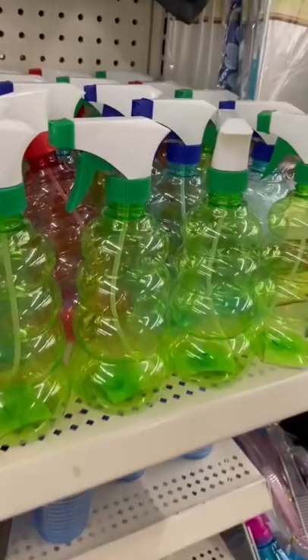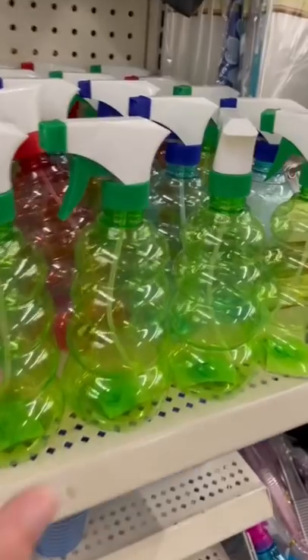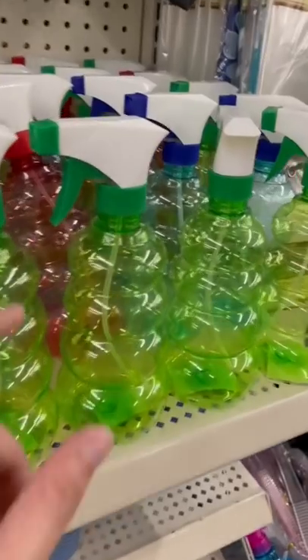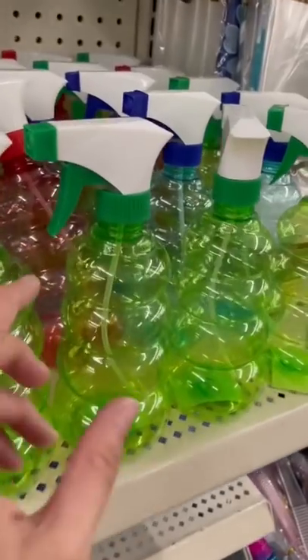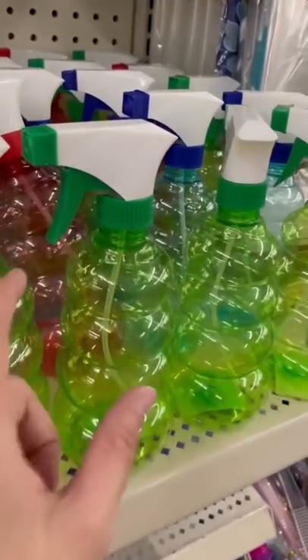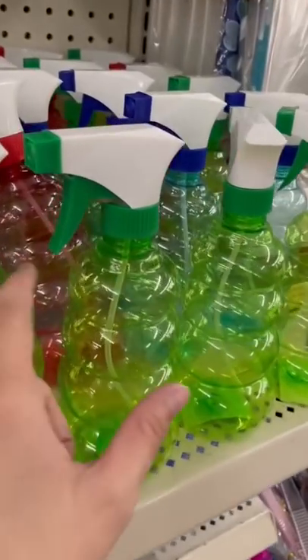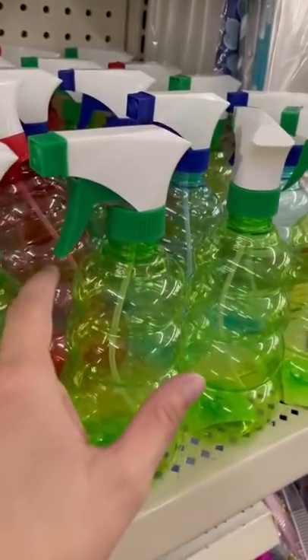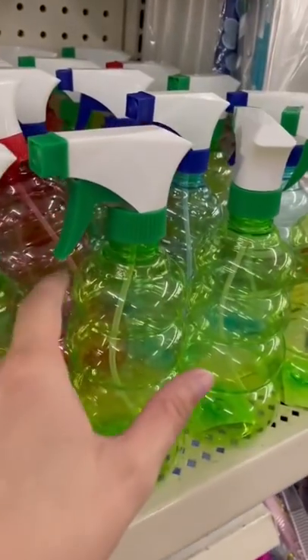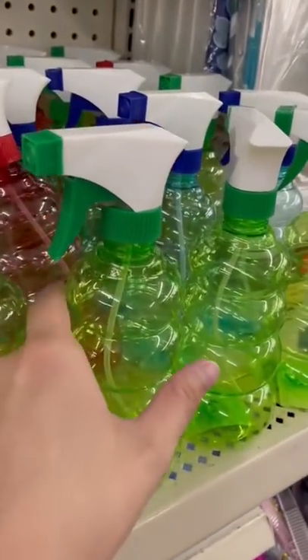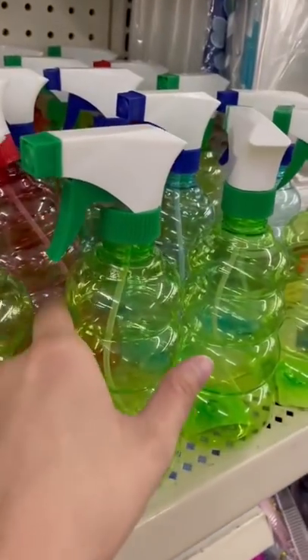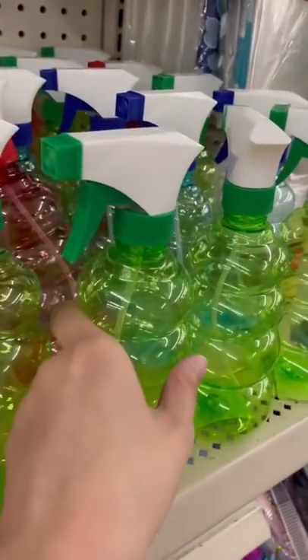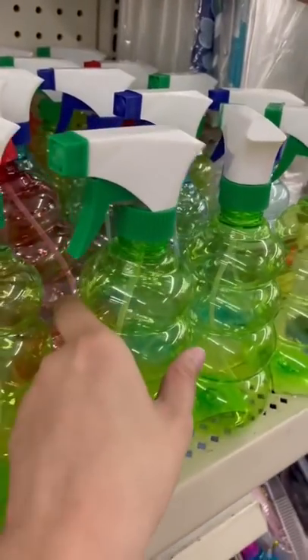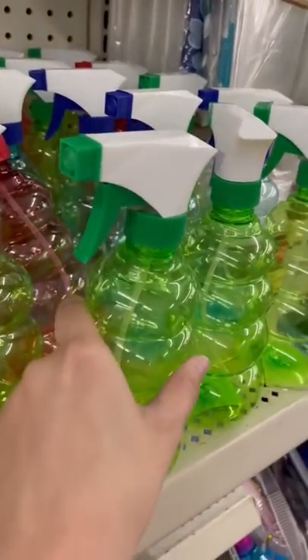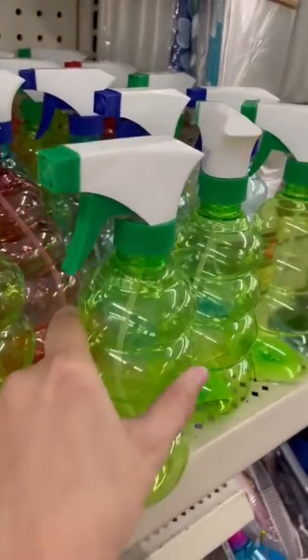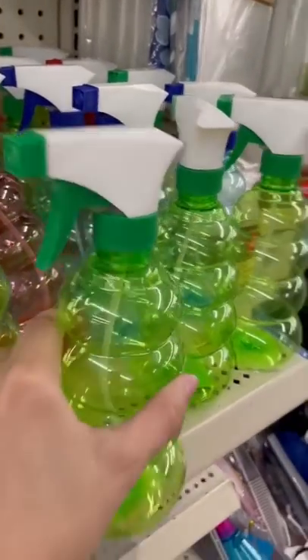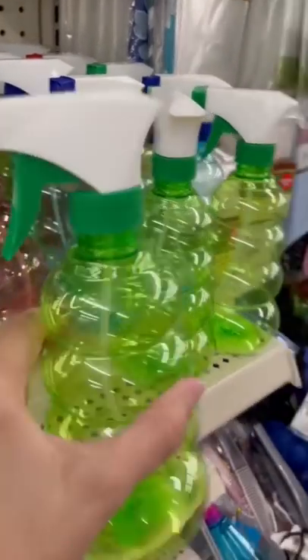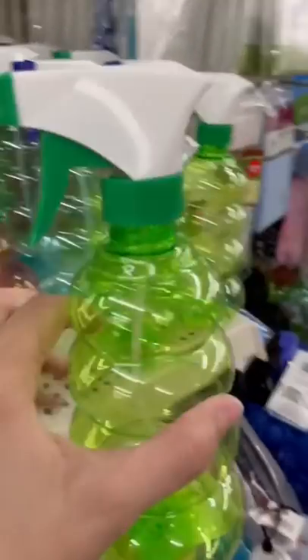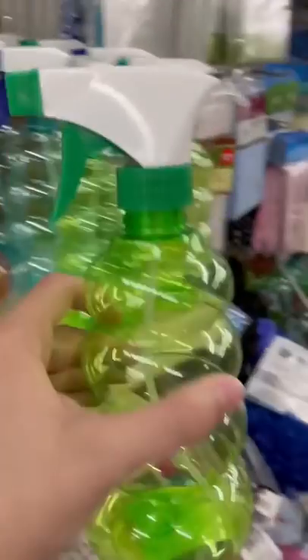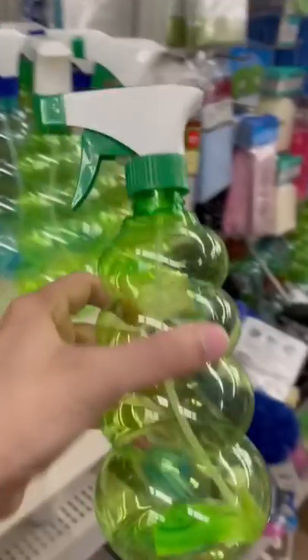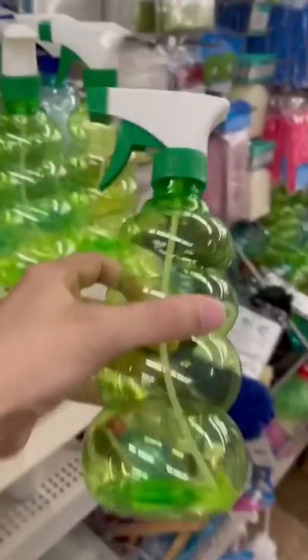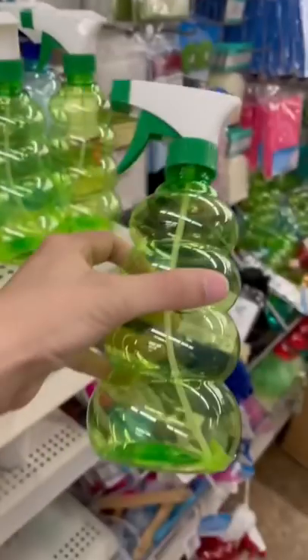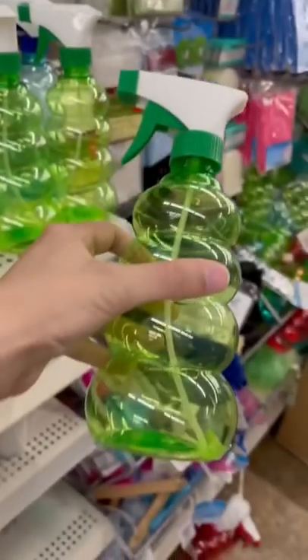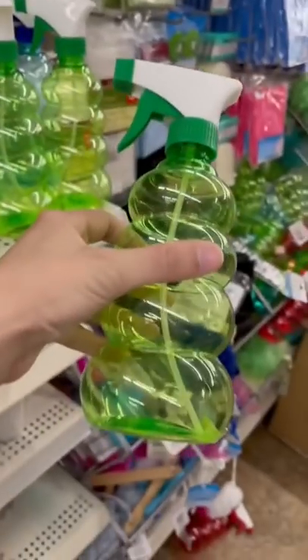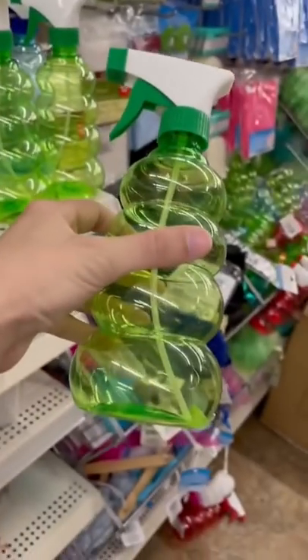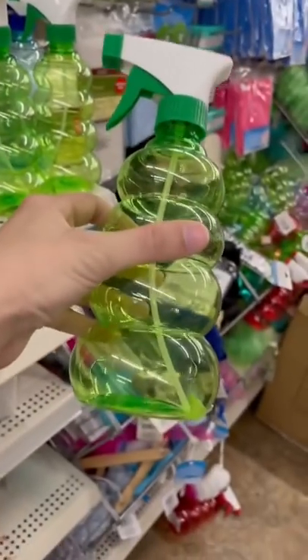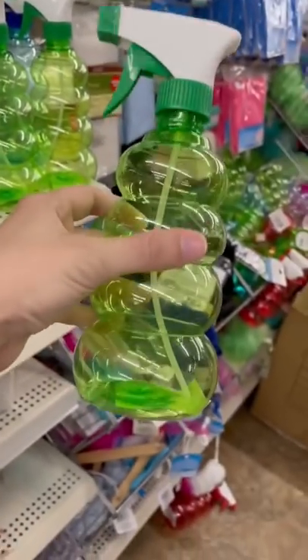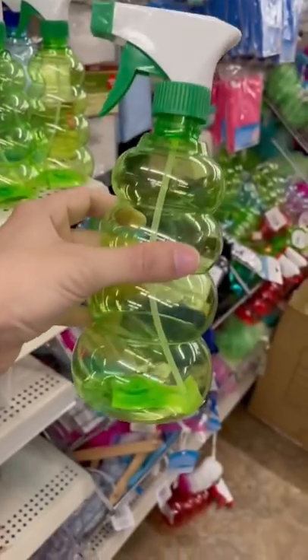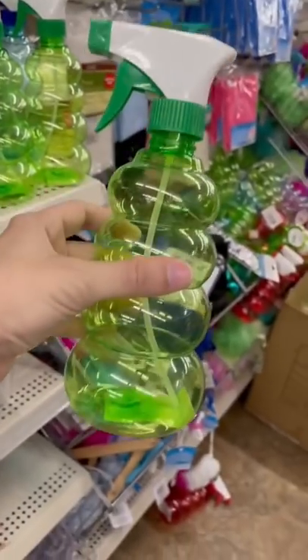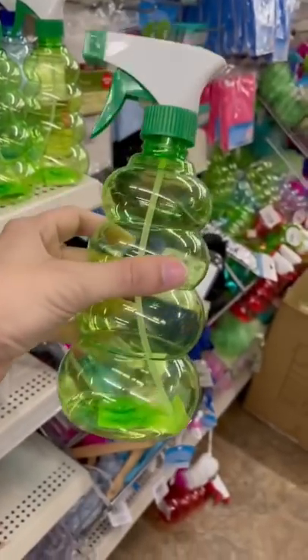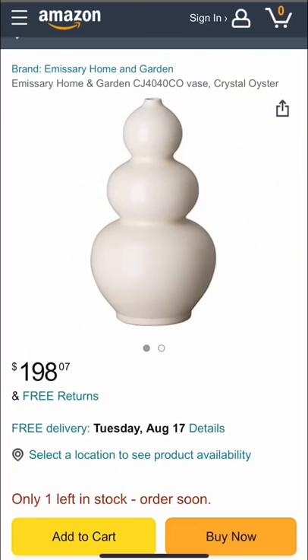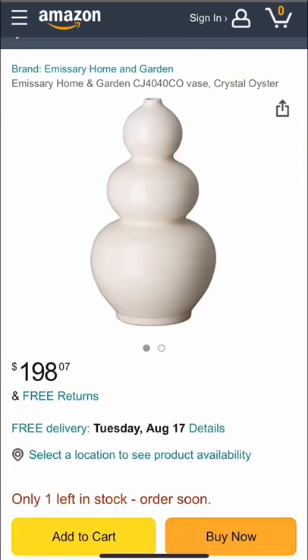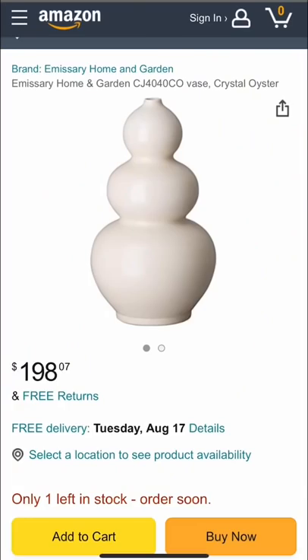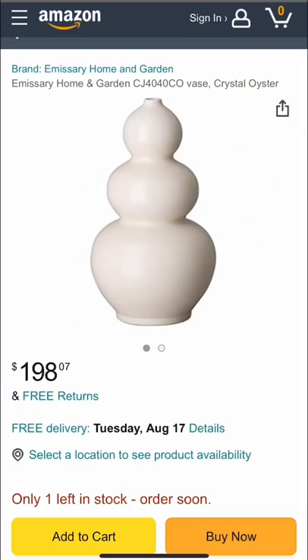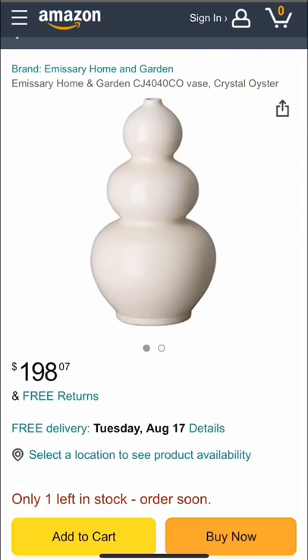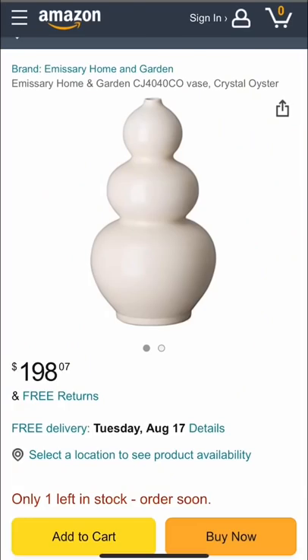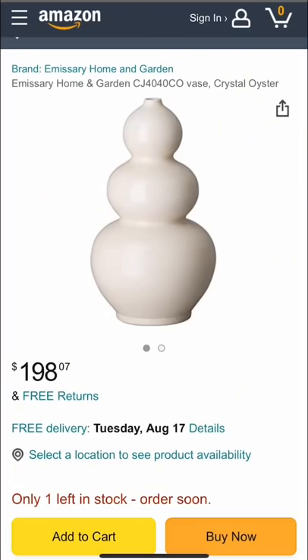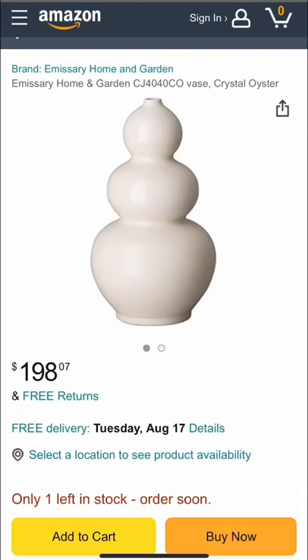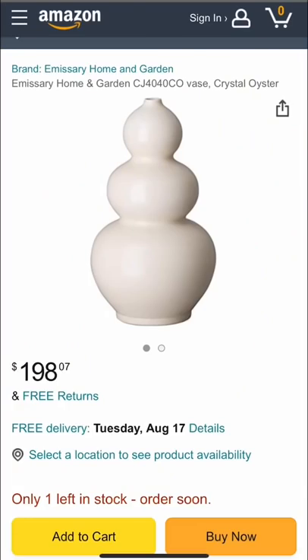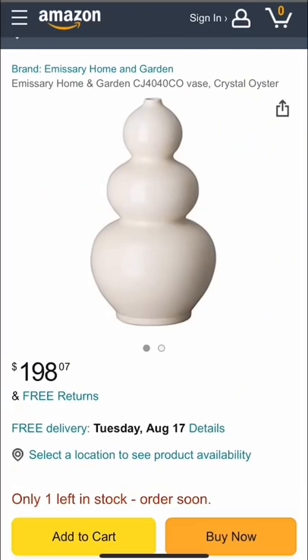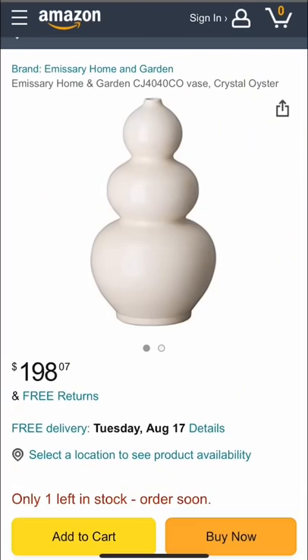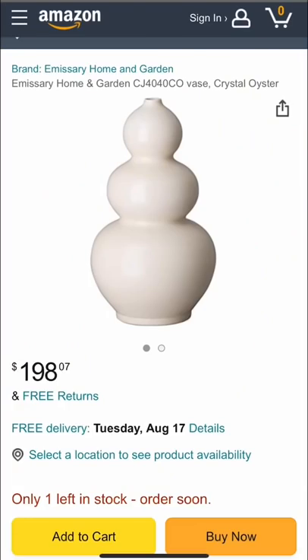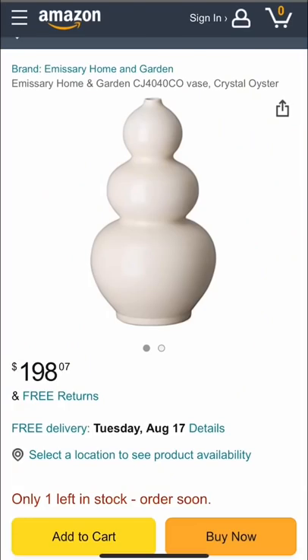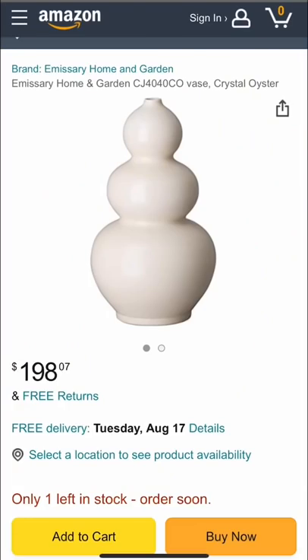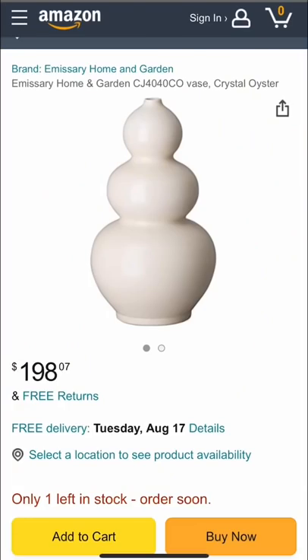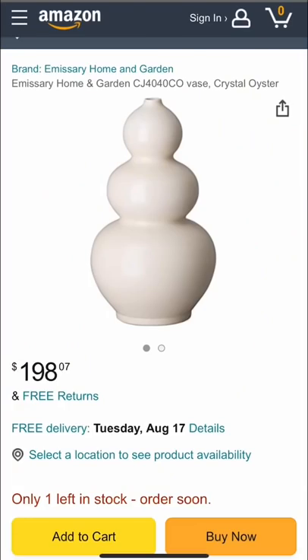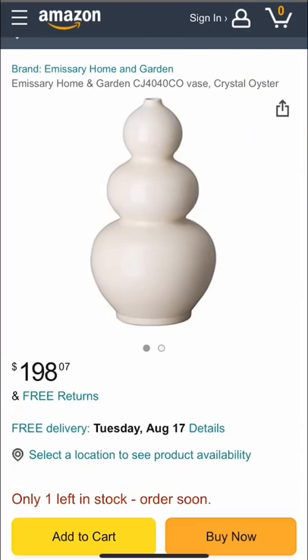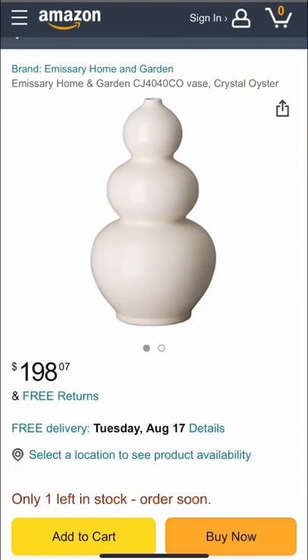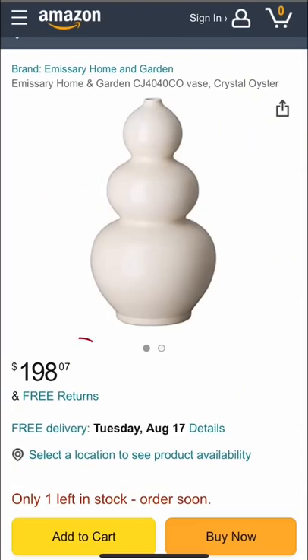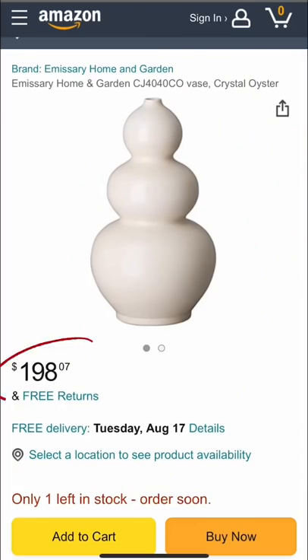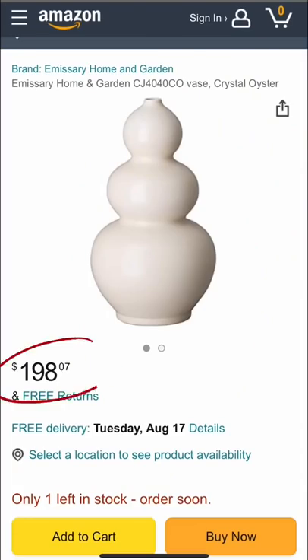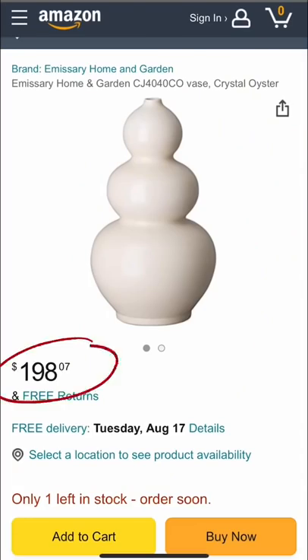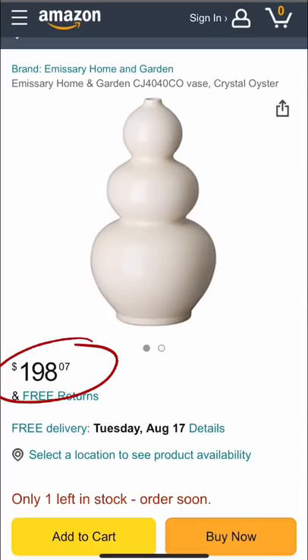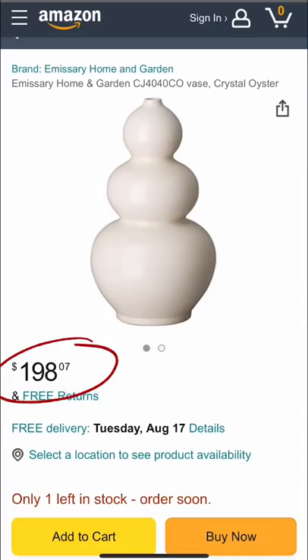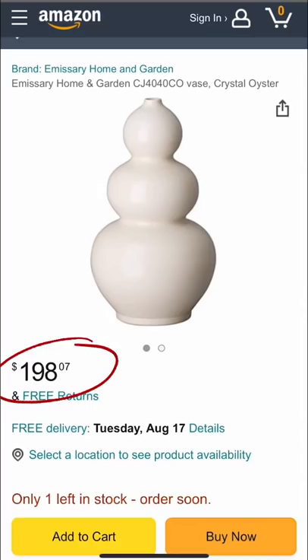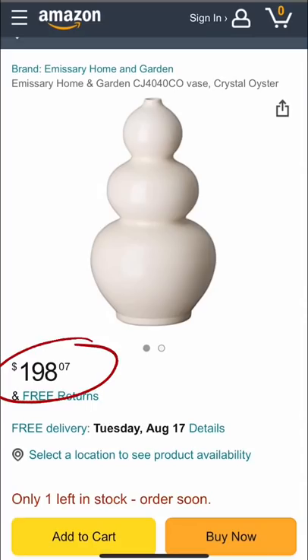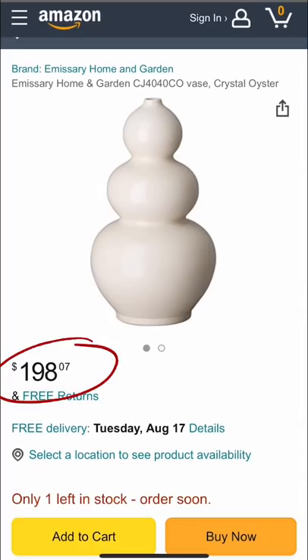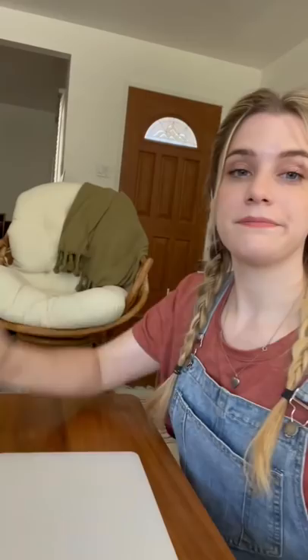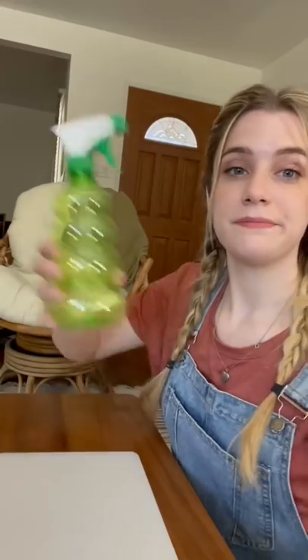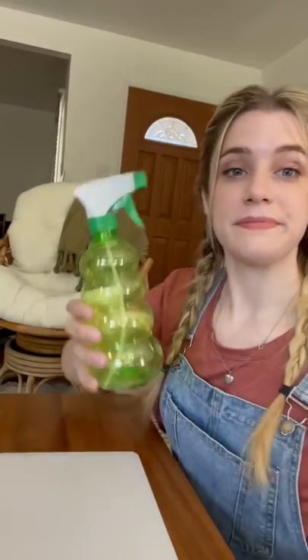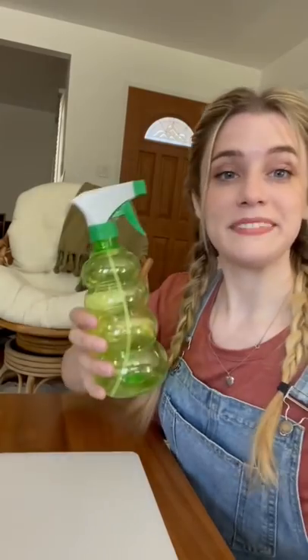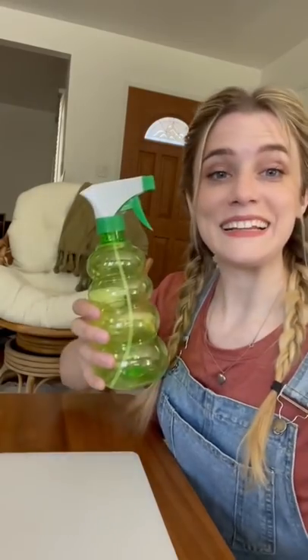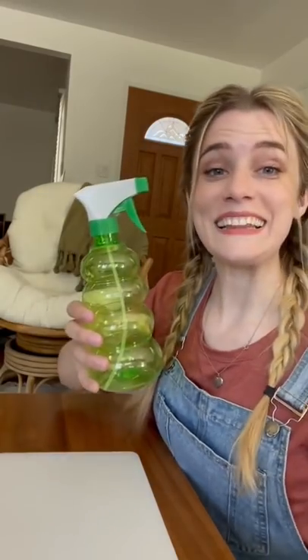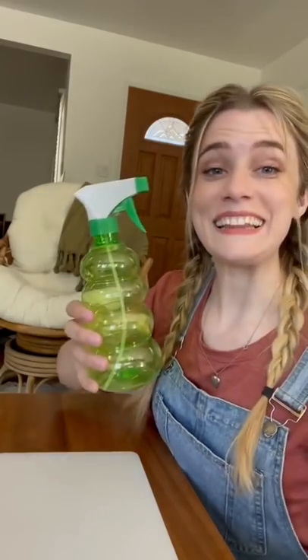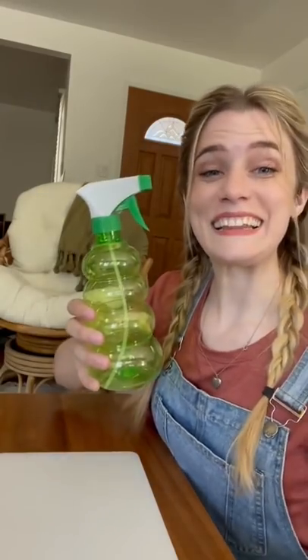I found these spray bottles at the dollar store and the shape was perfect. I wanted to make a vase like this, but not pay this price, so I got to work.